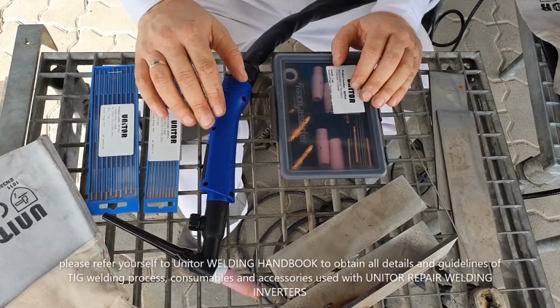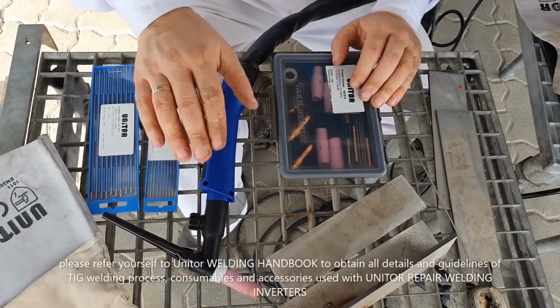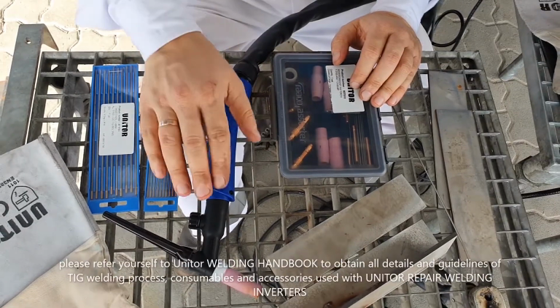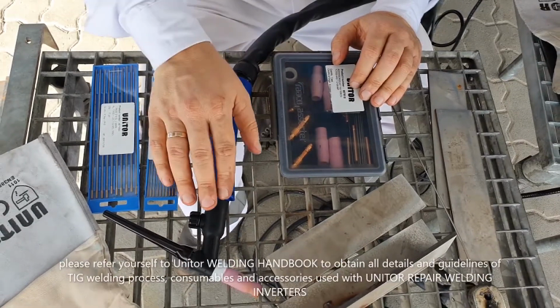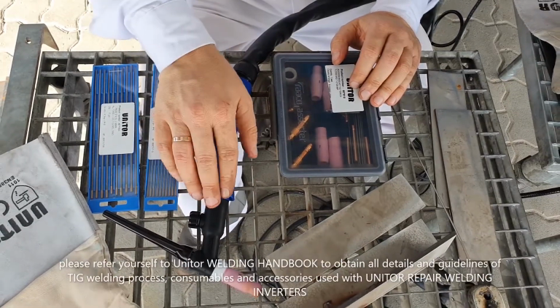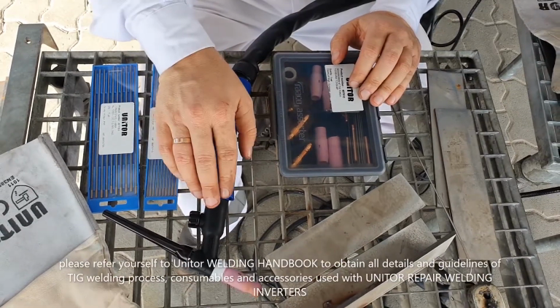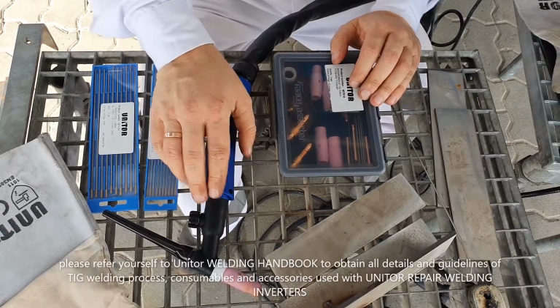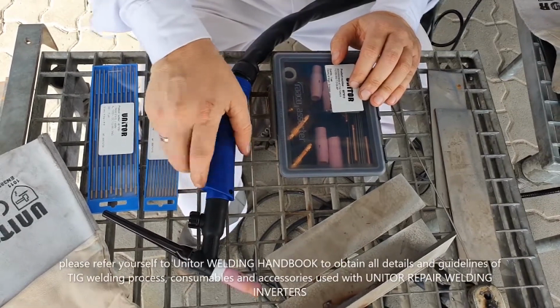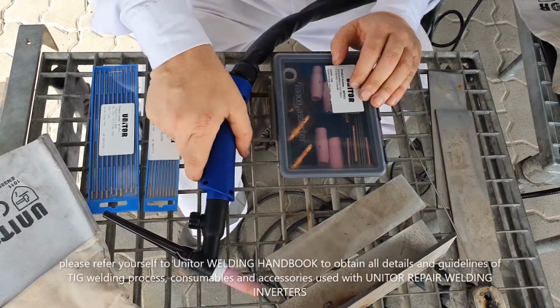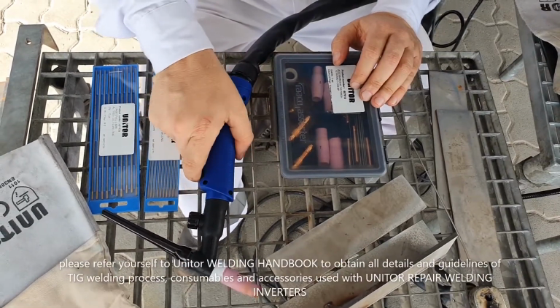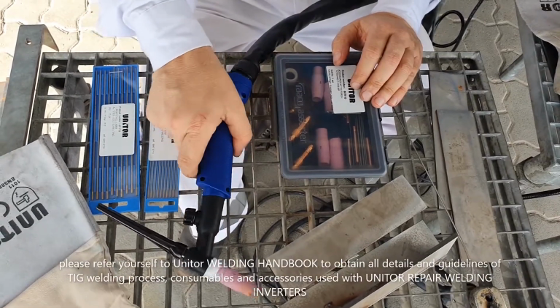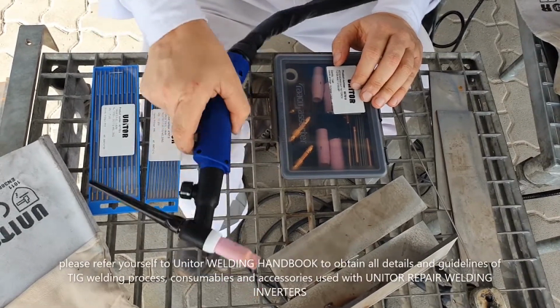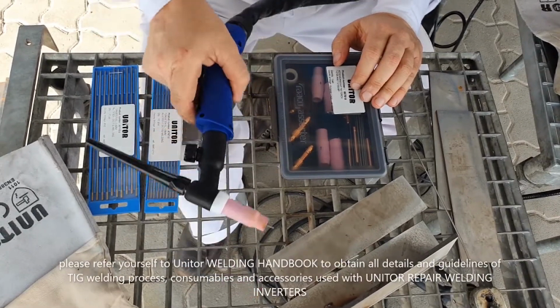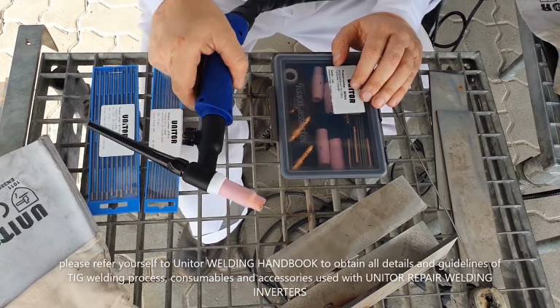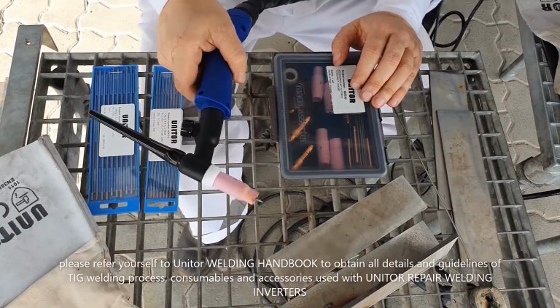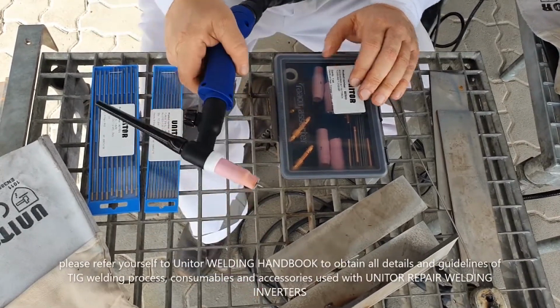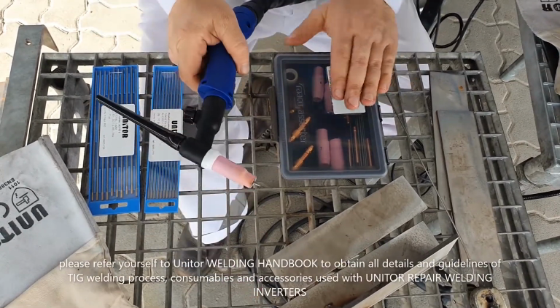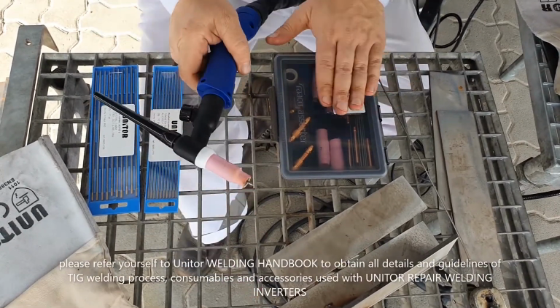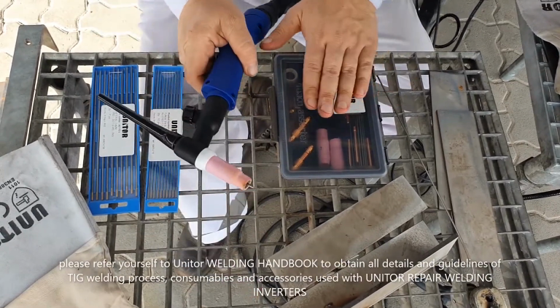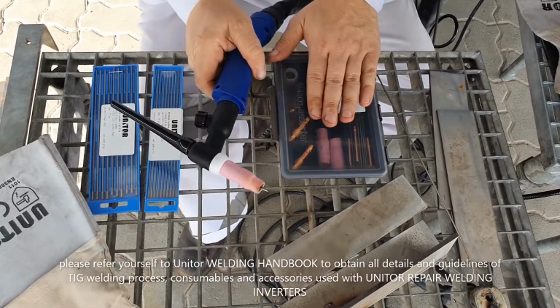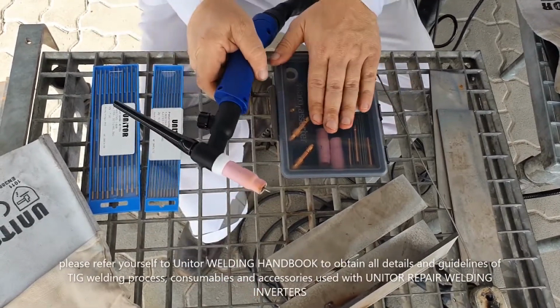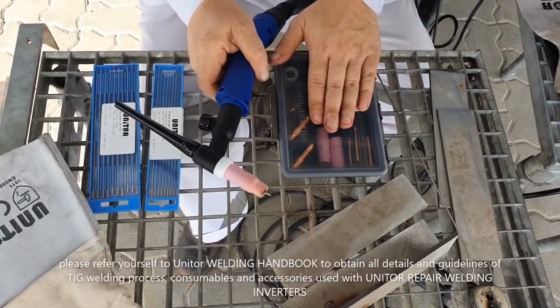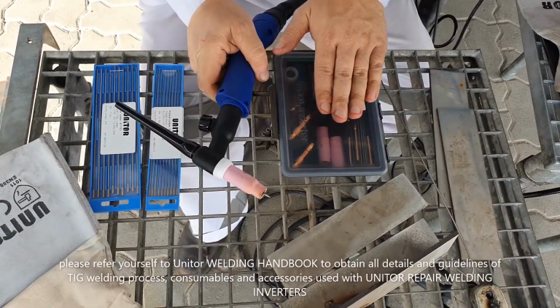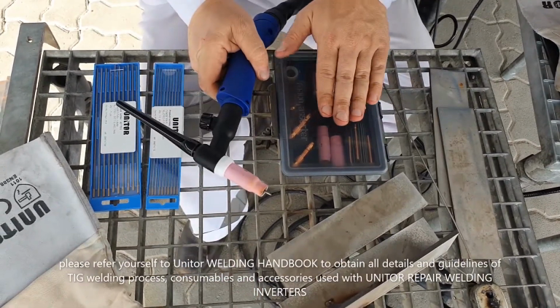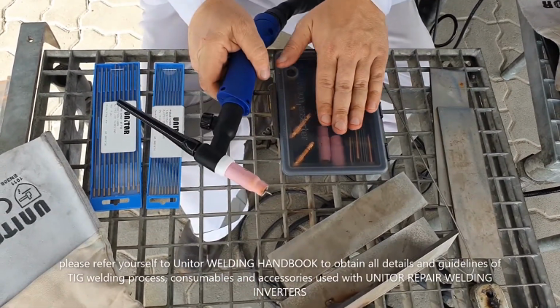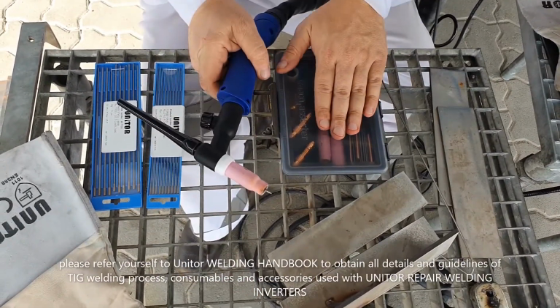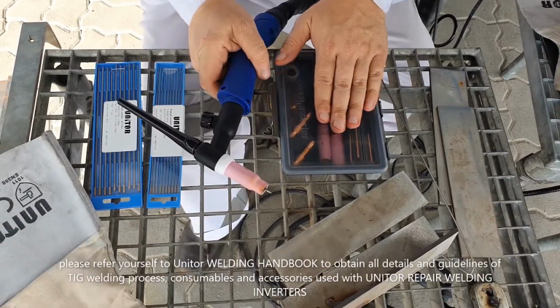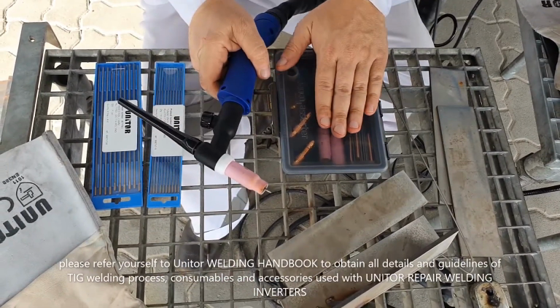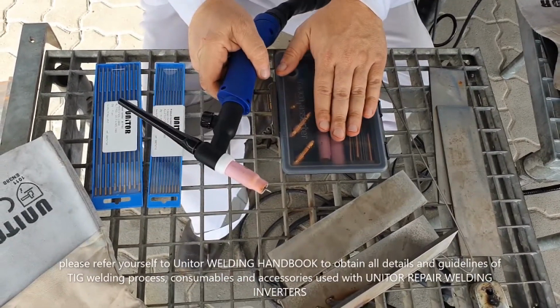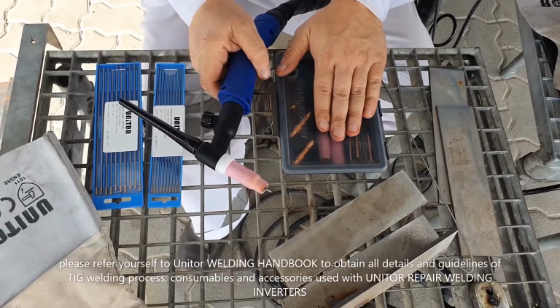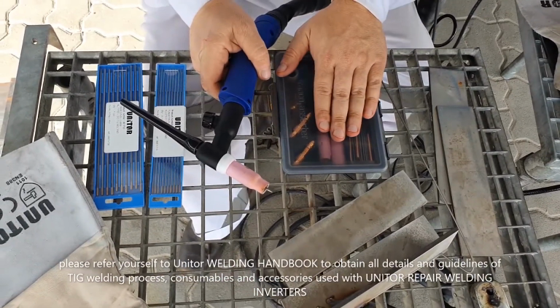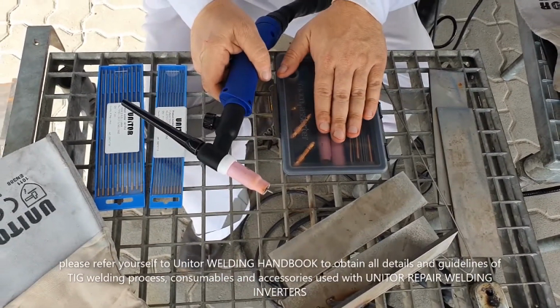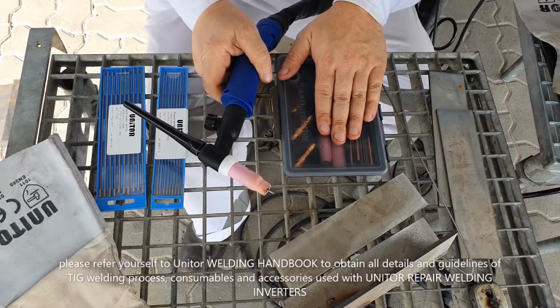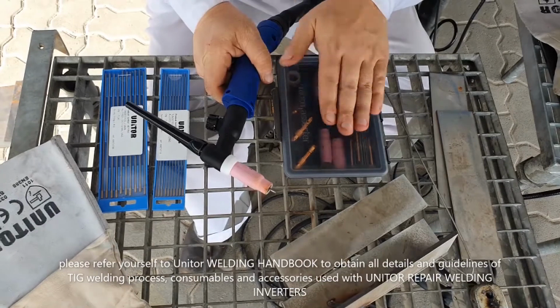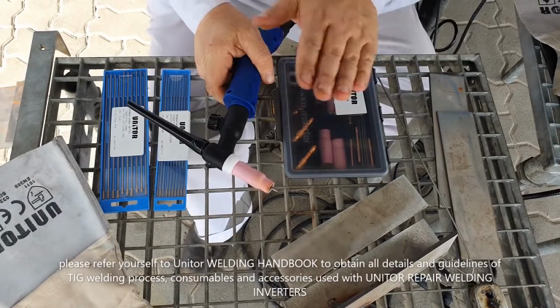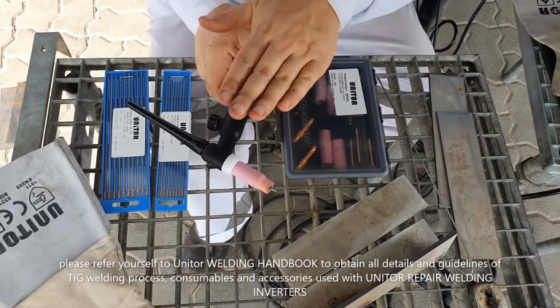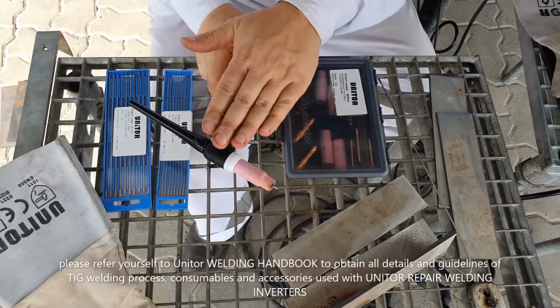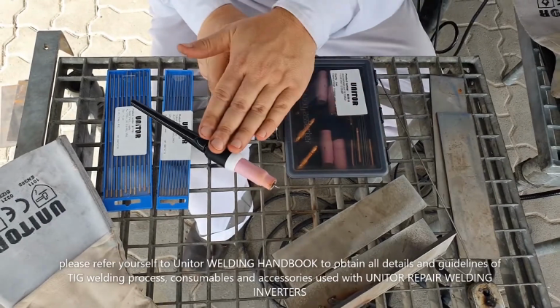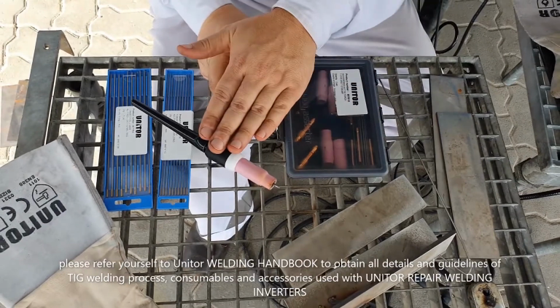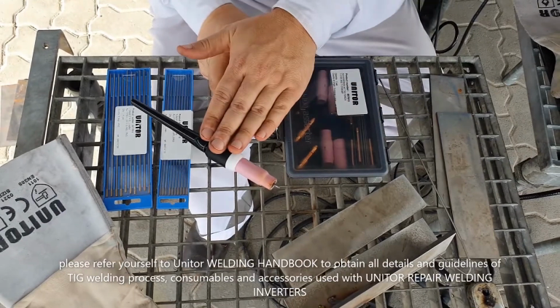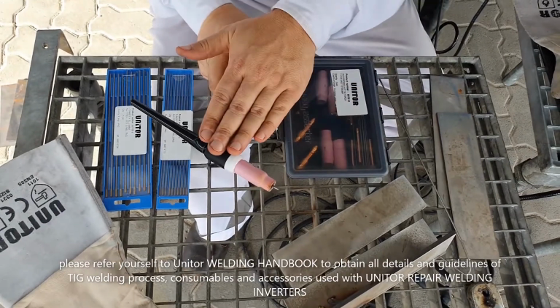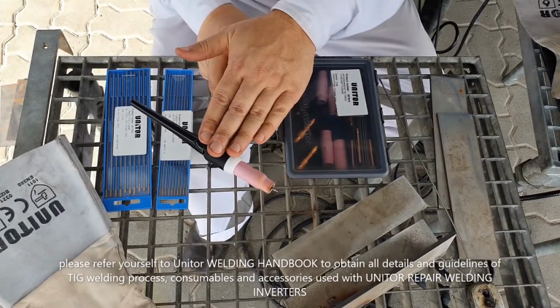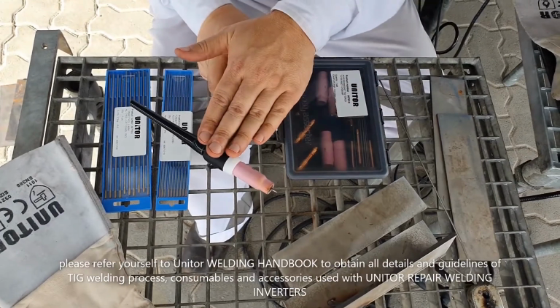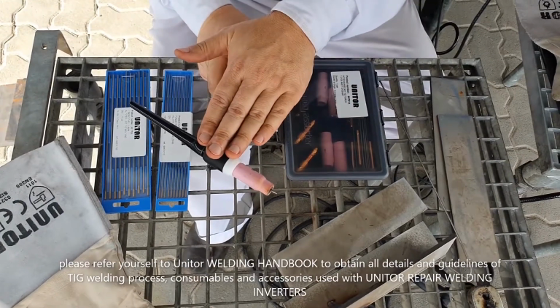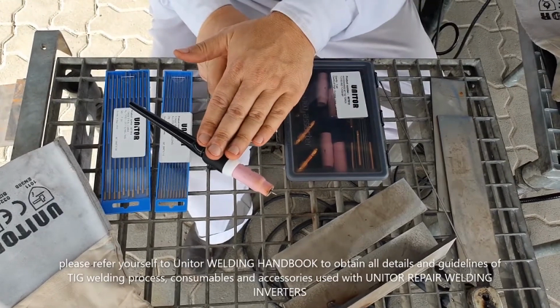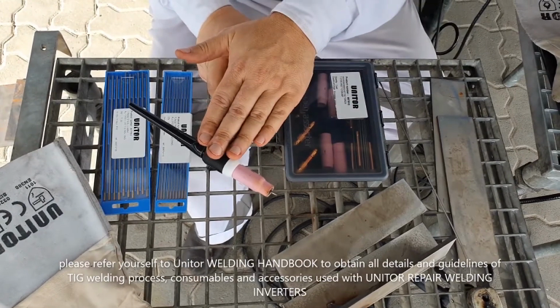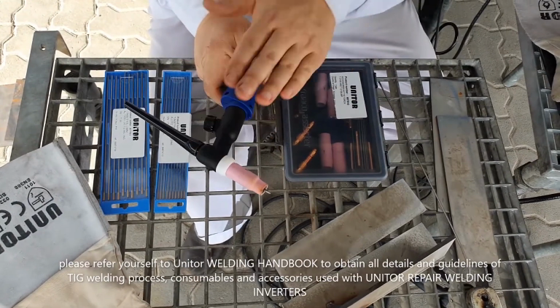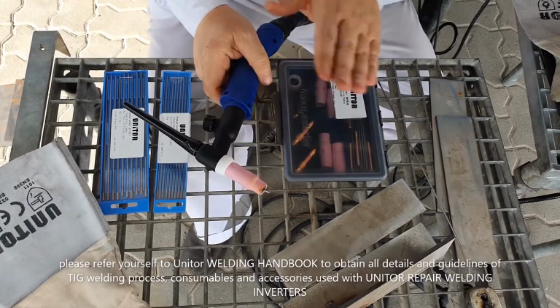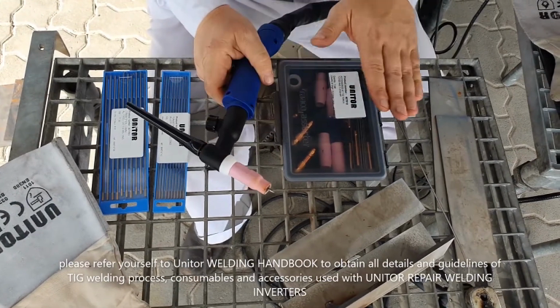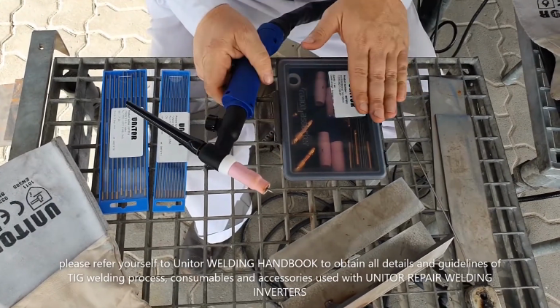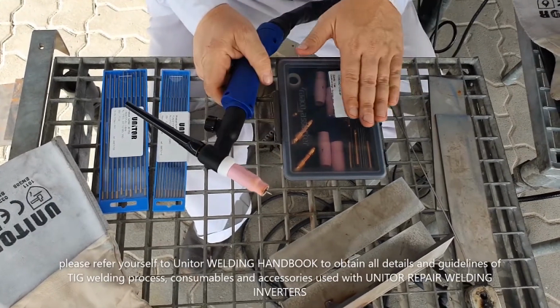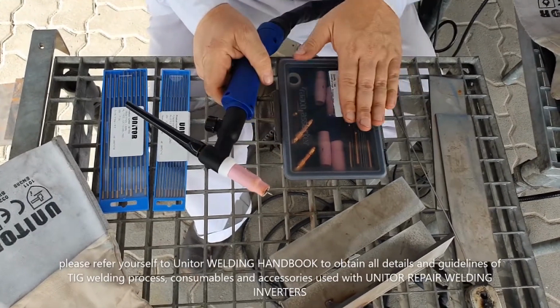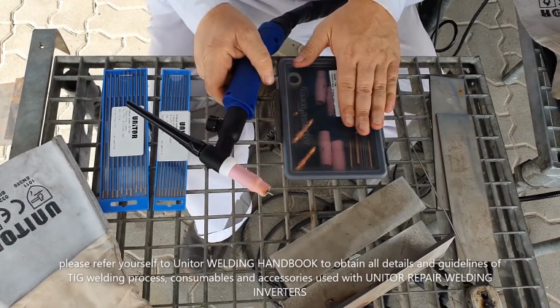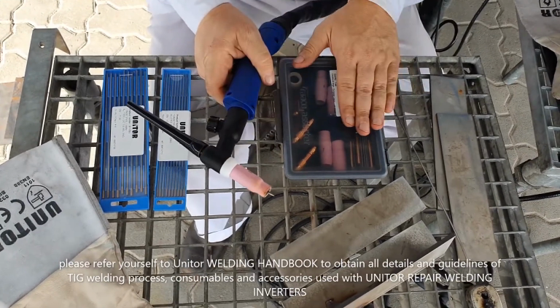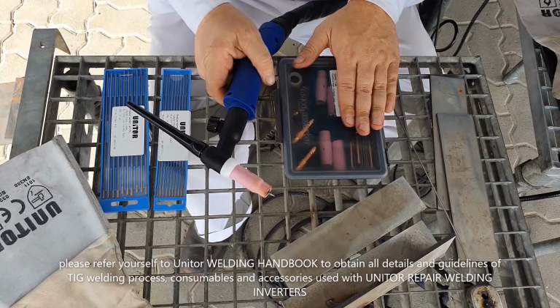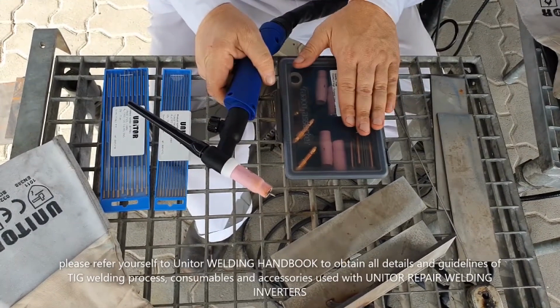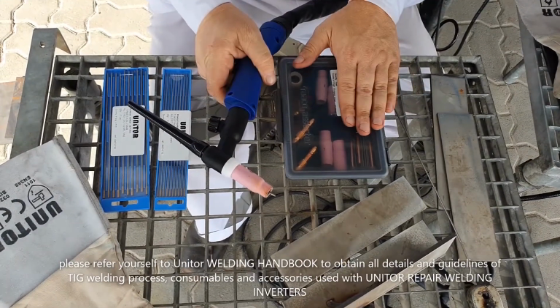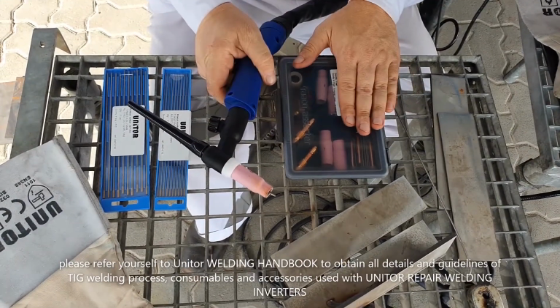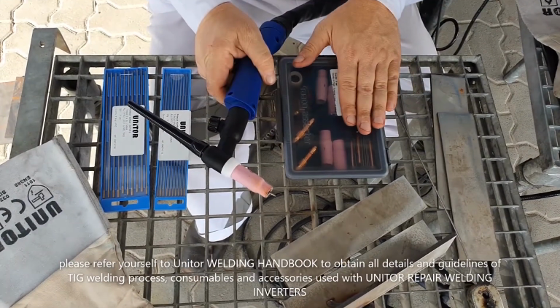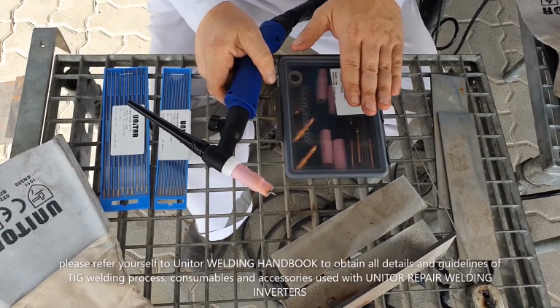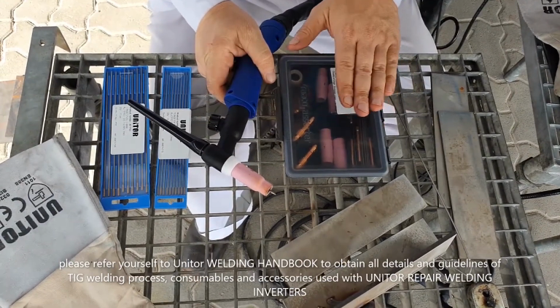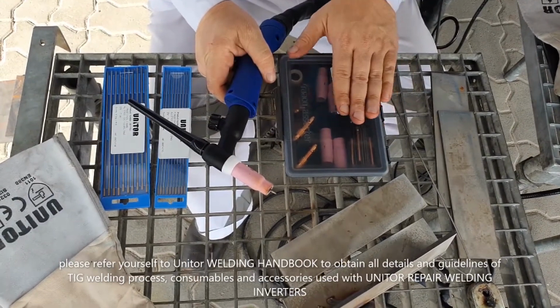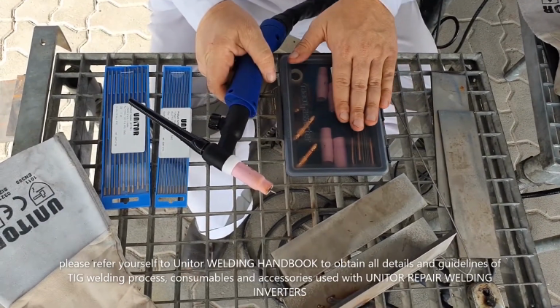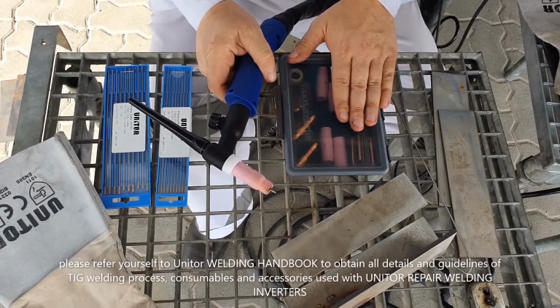The Unitor welding handbook gives all of the needed descriptions for the torch setup and for consumables use.